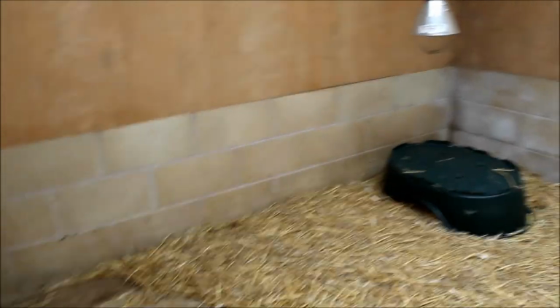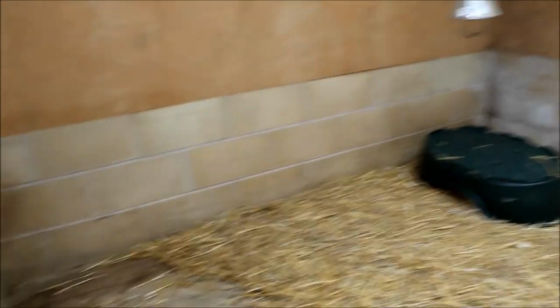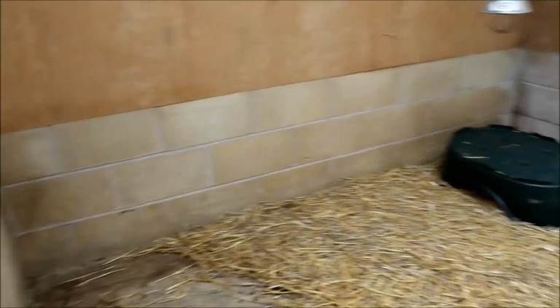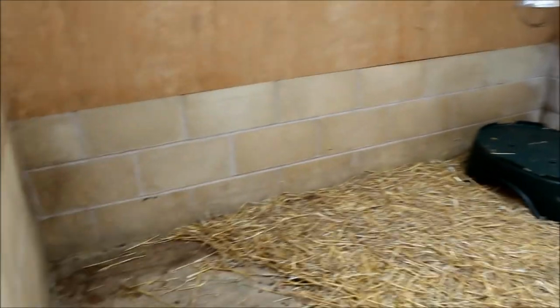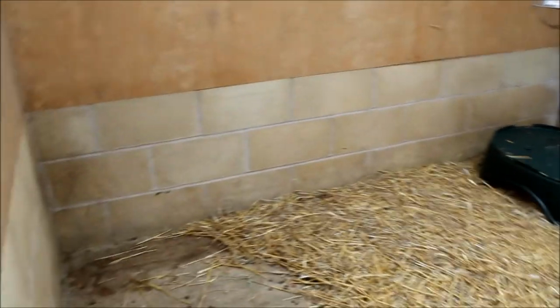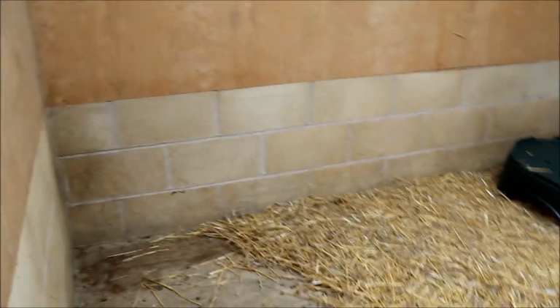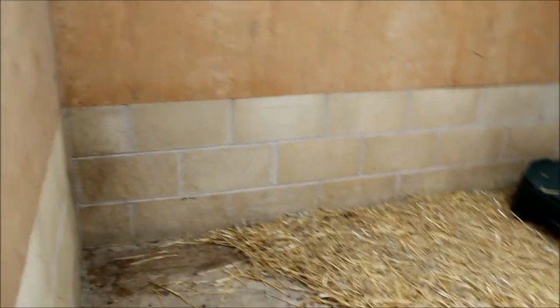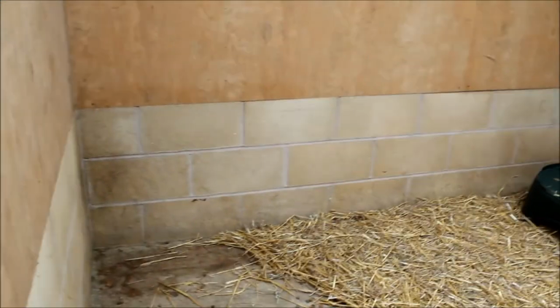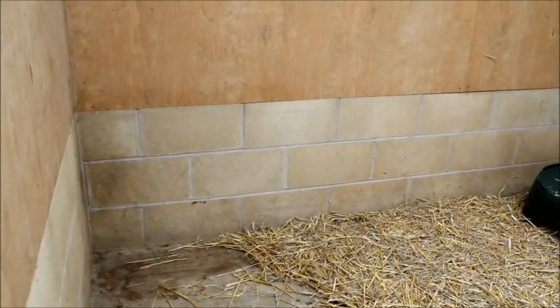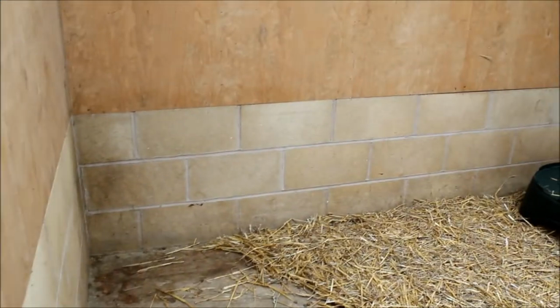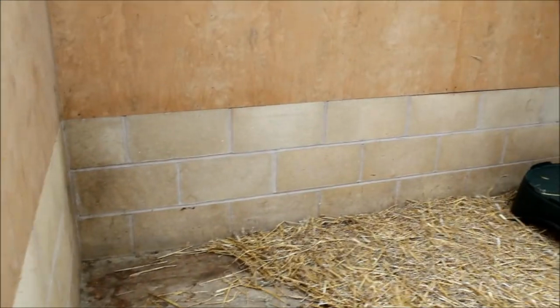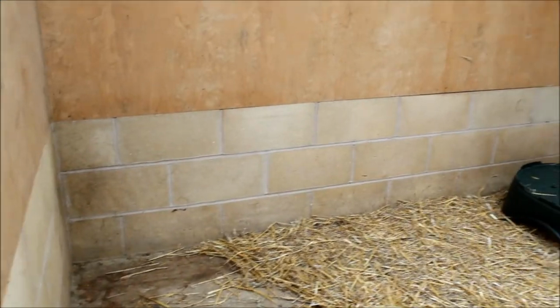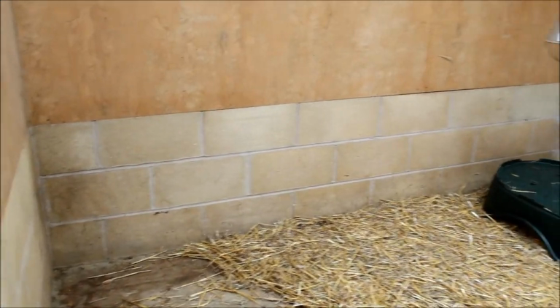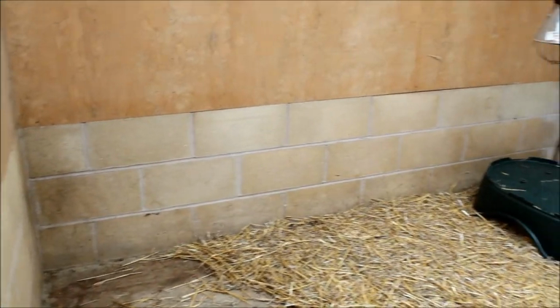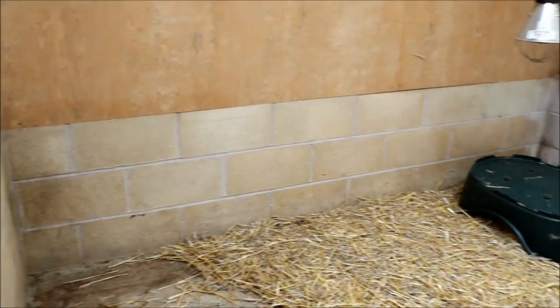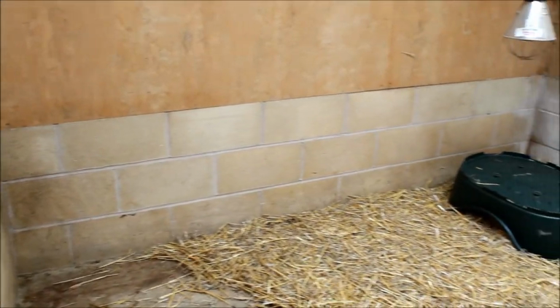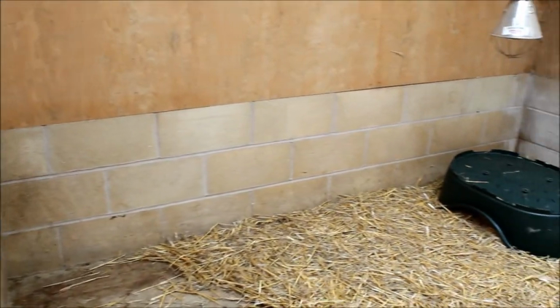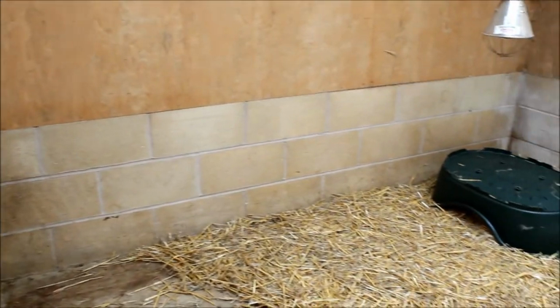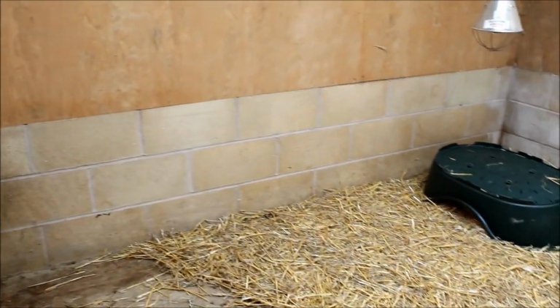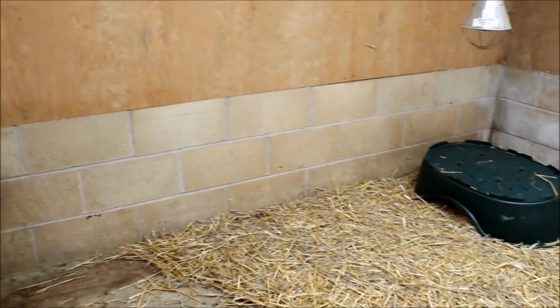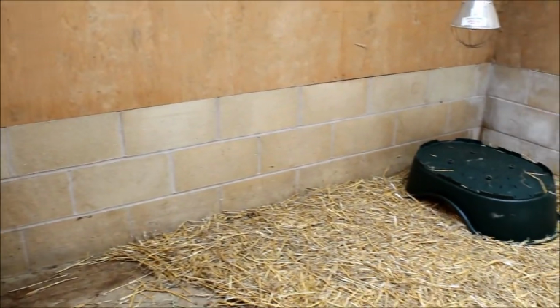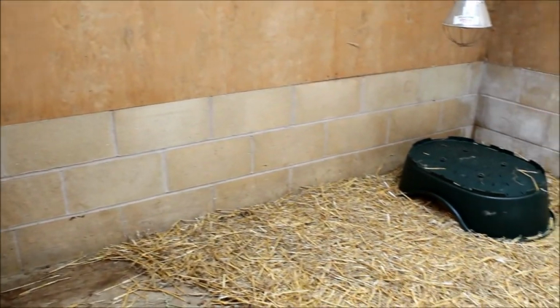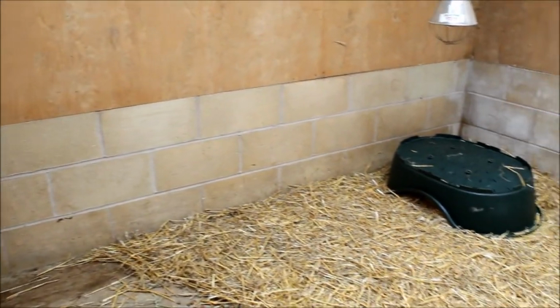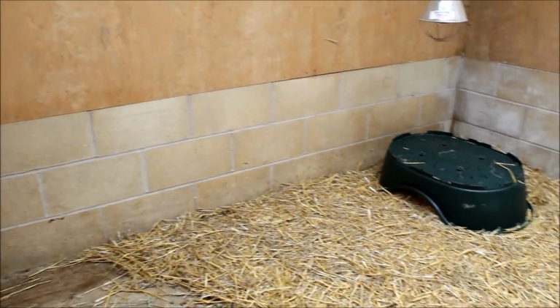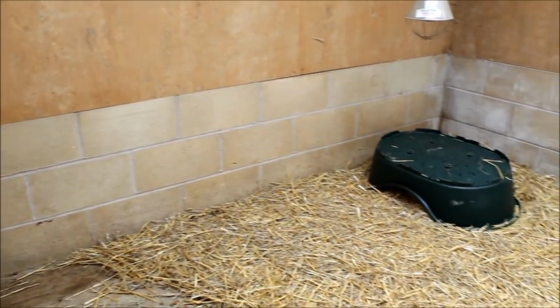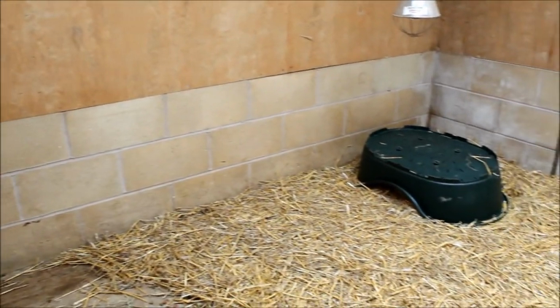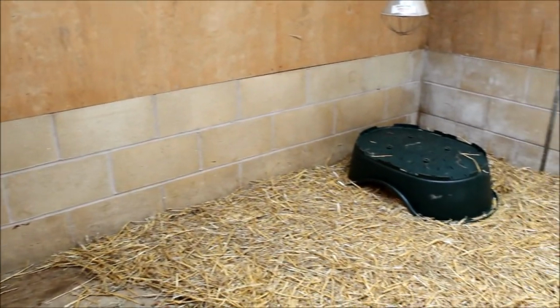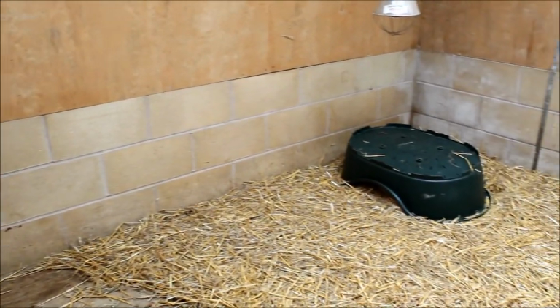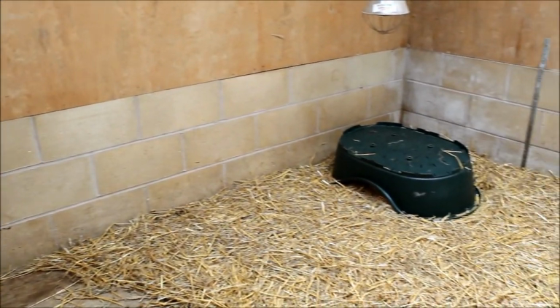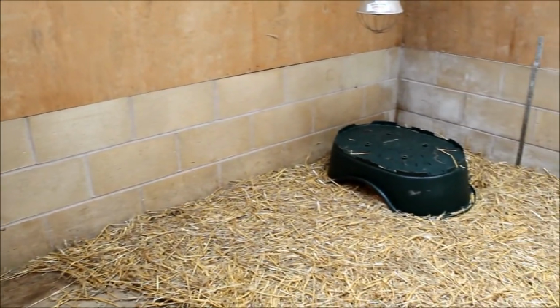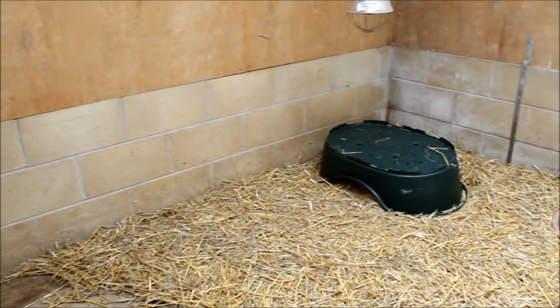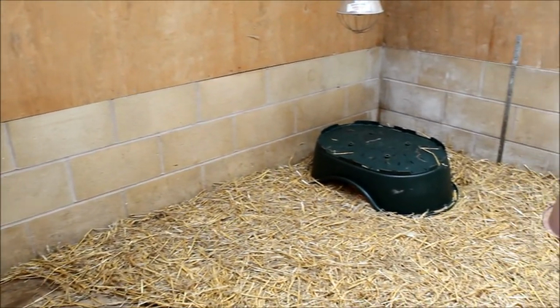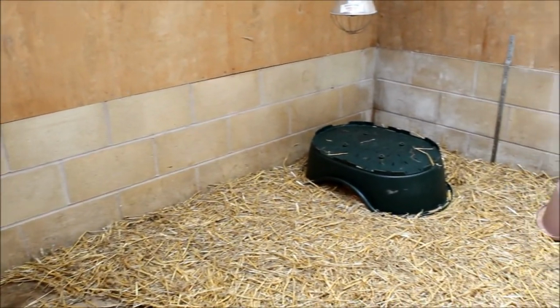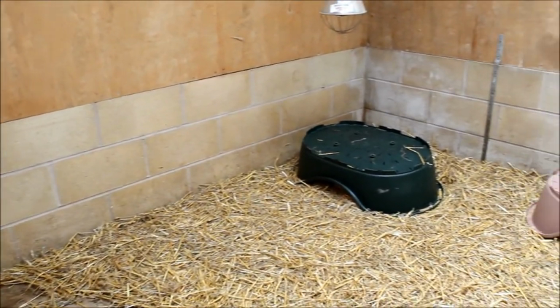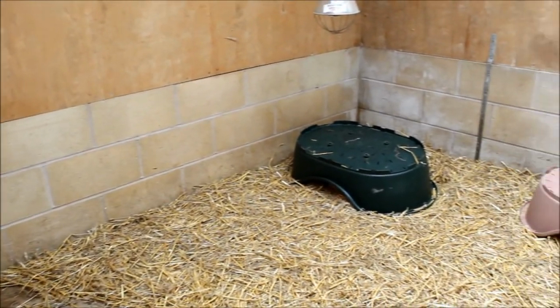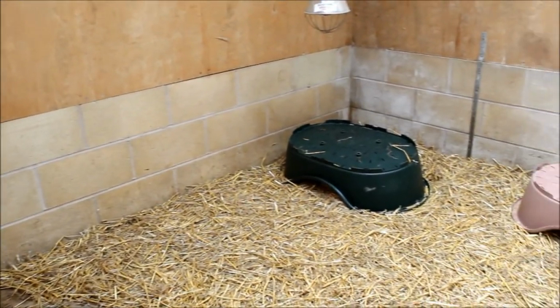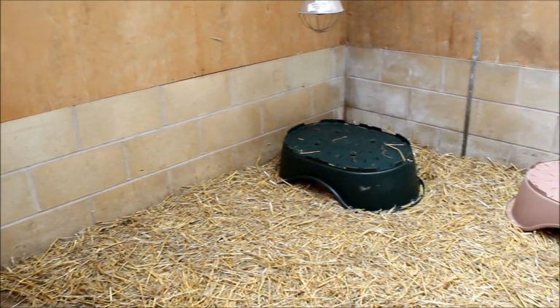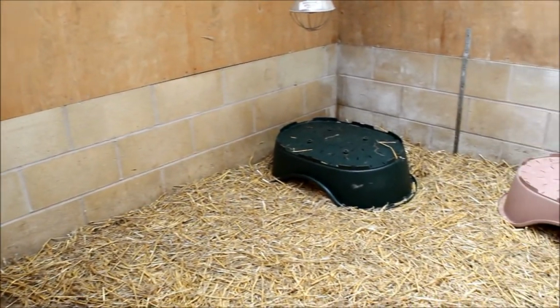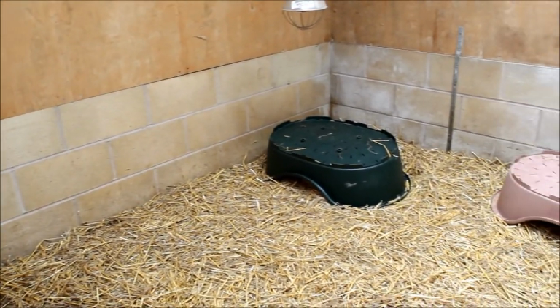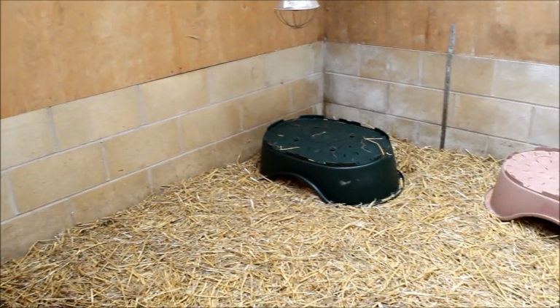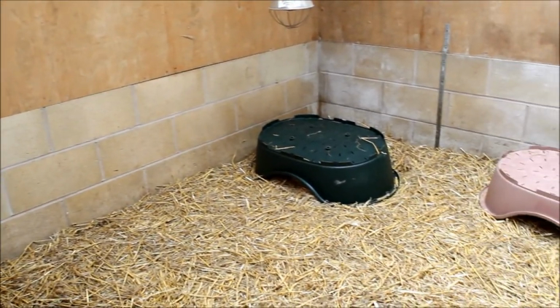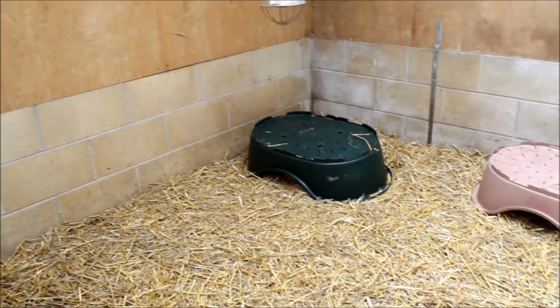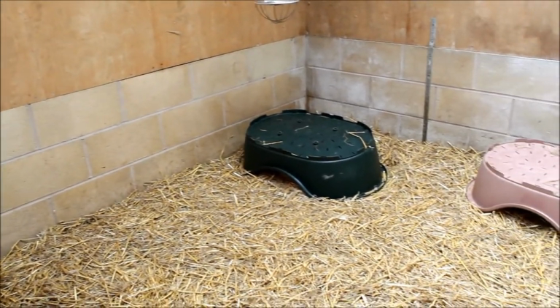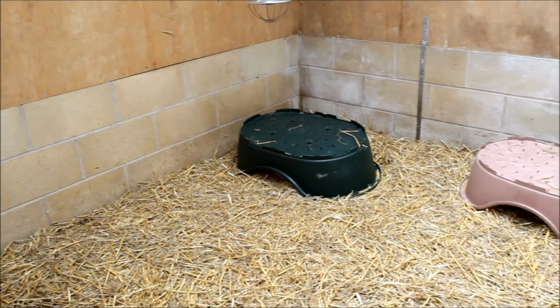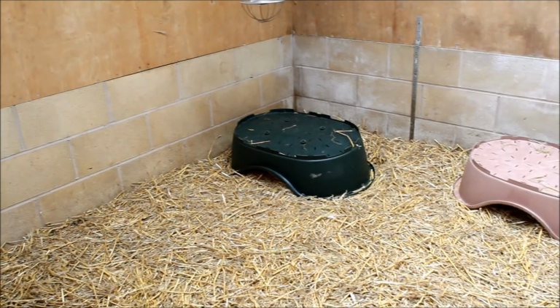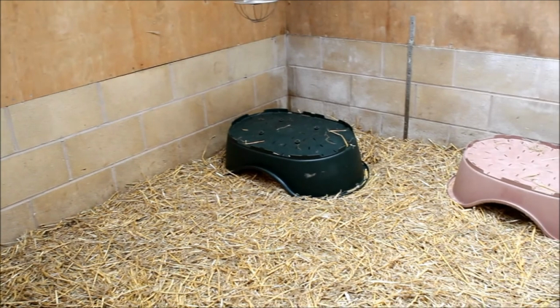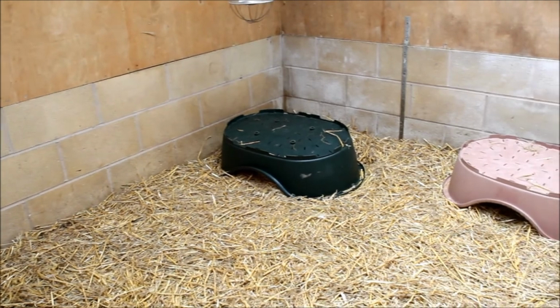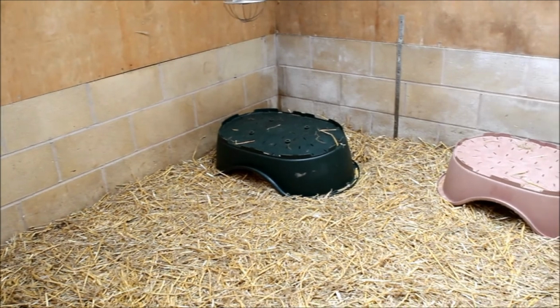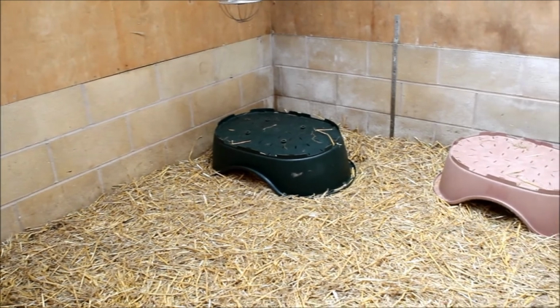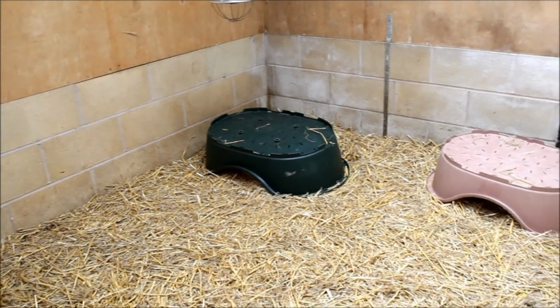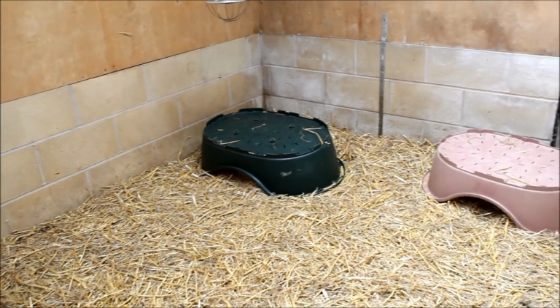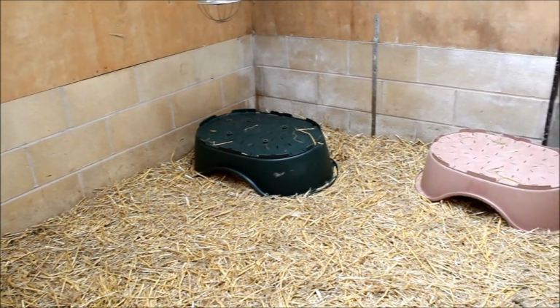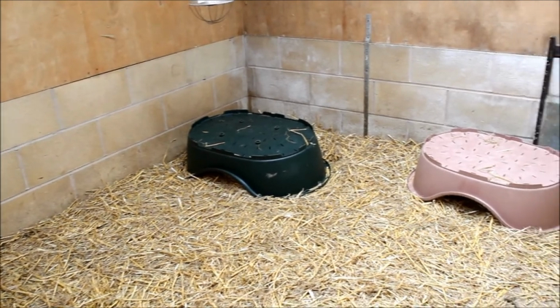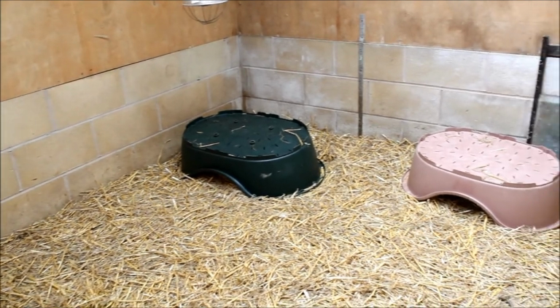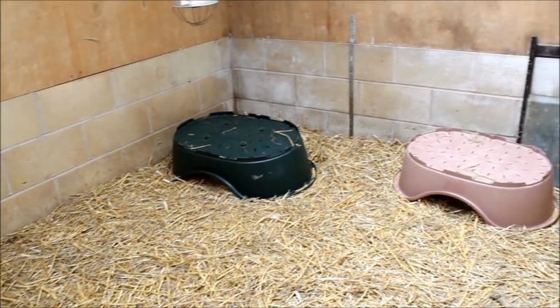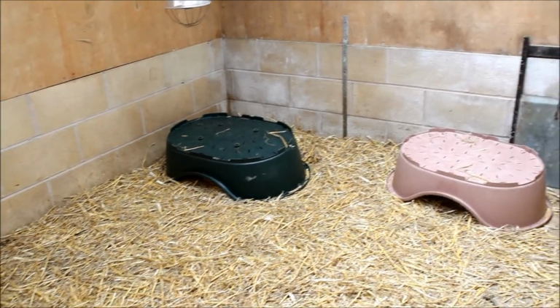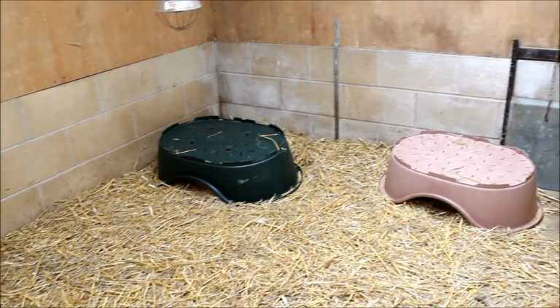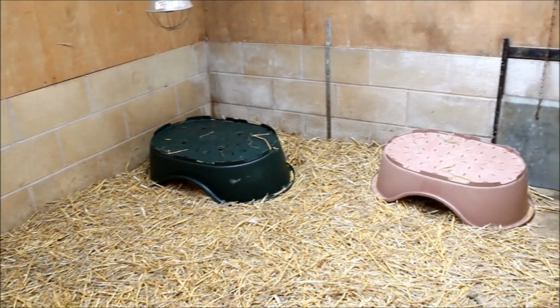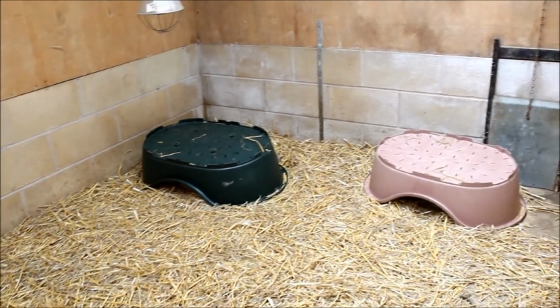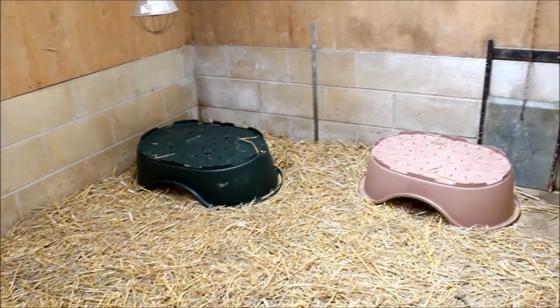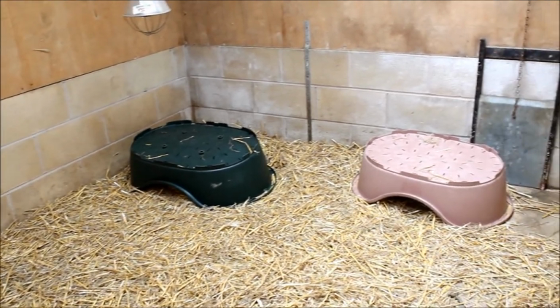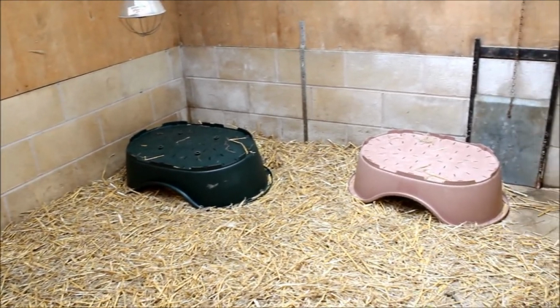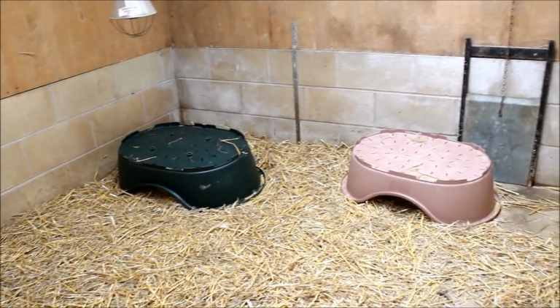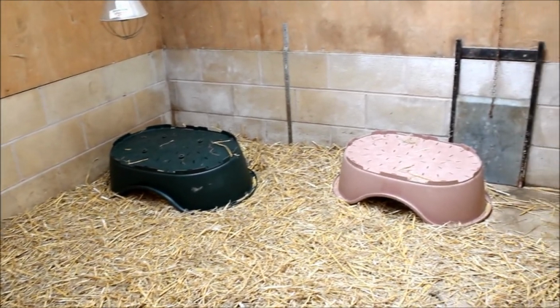They're hiding under those dog beds, which is exactly how we want. We don't want them coming out to see us — we want them to be a little bit frightened of us.